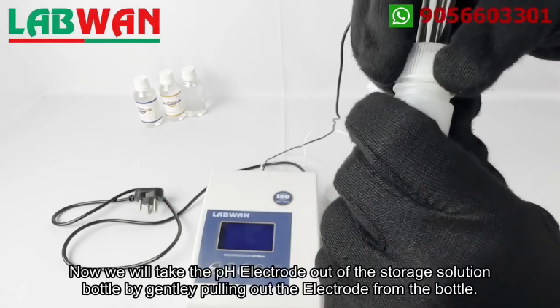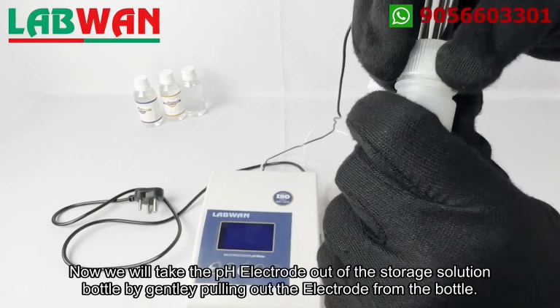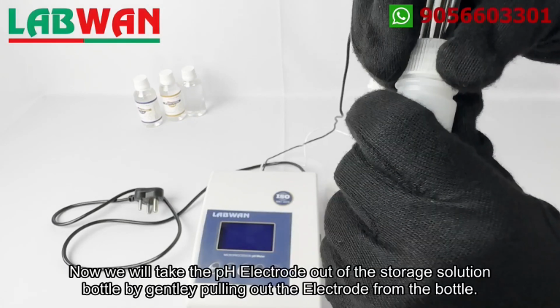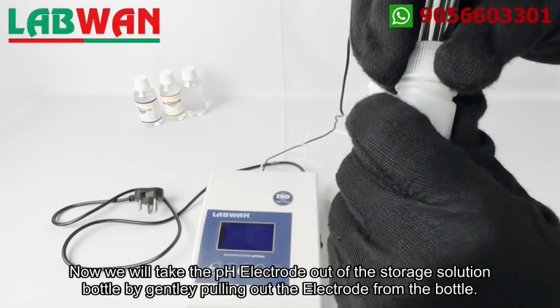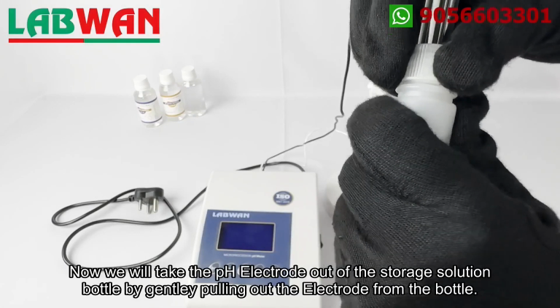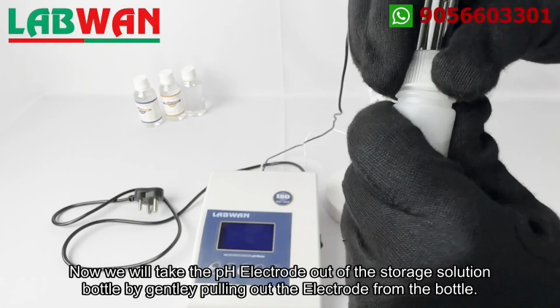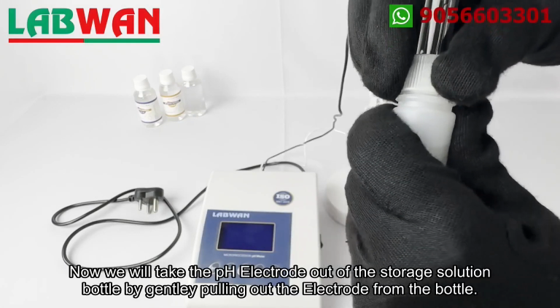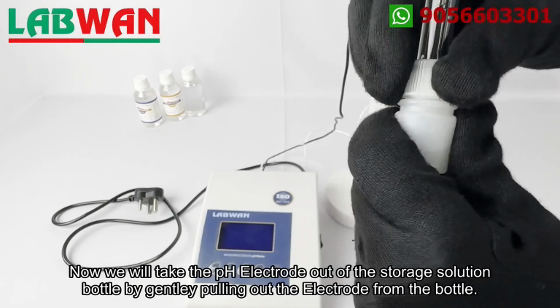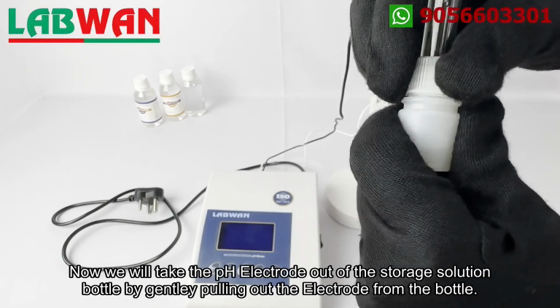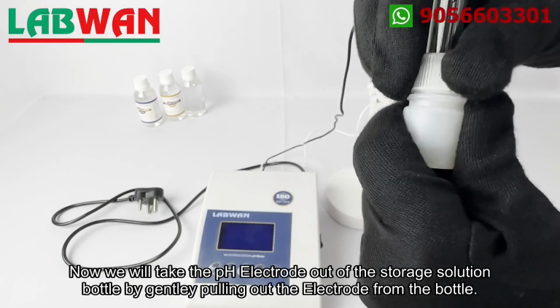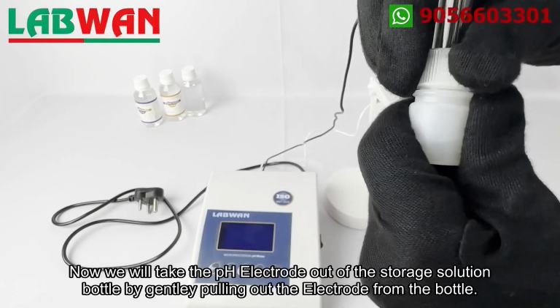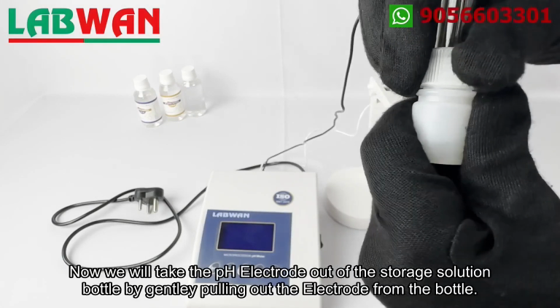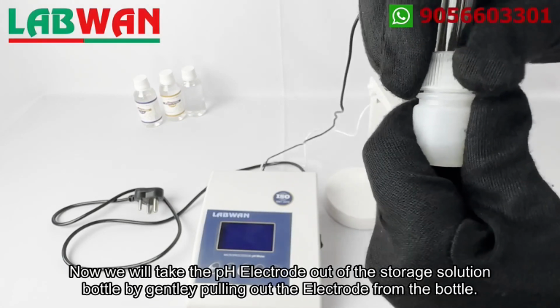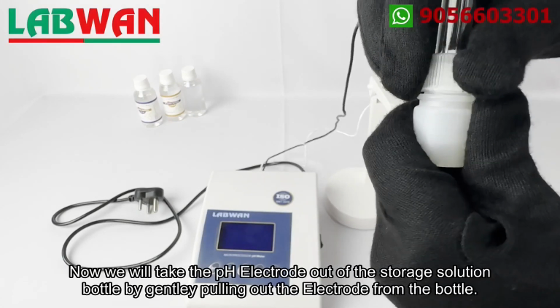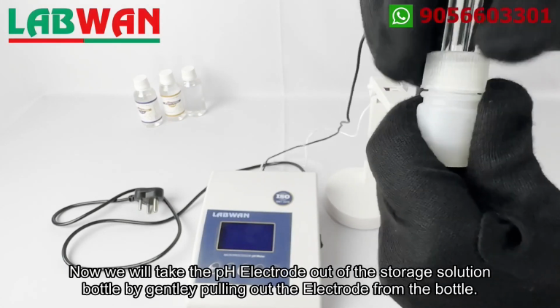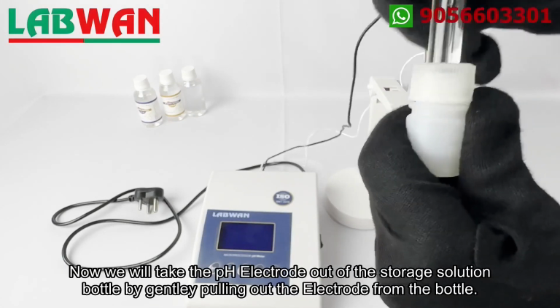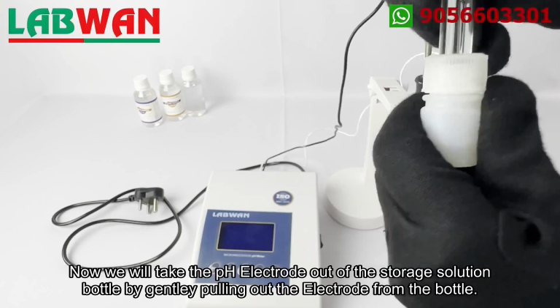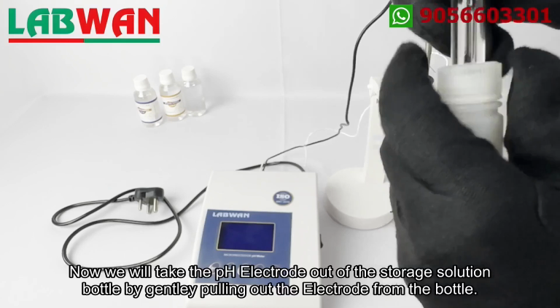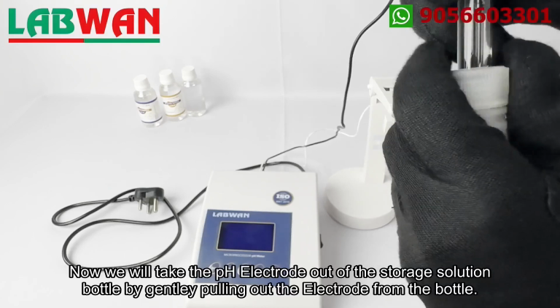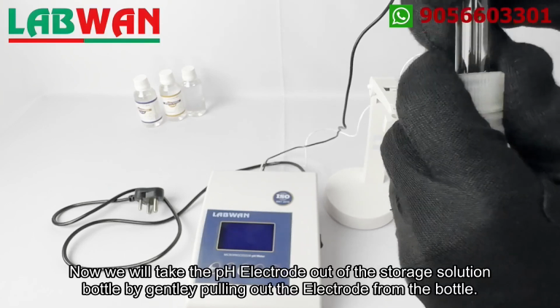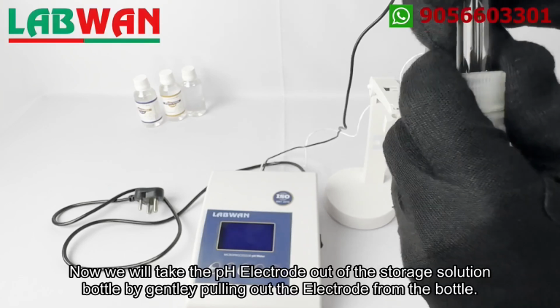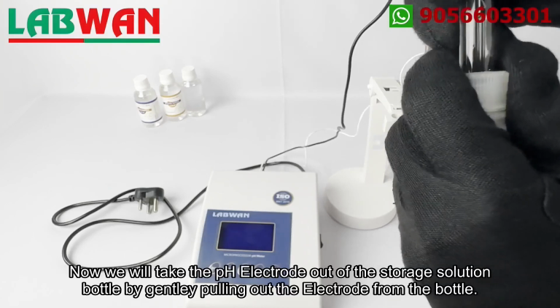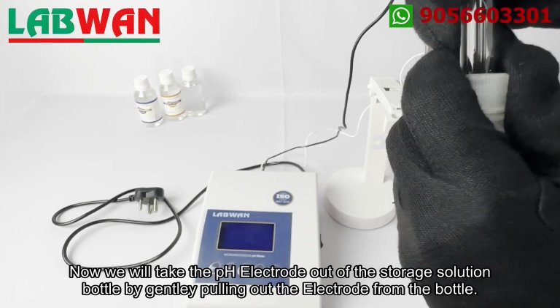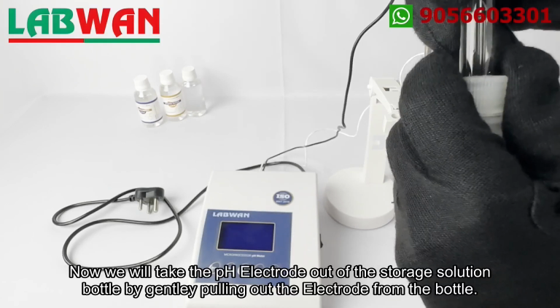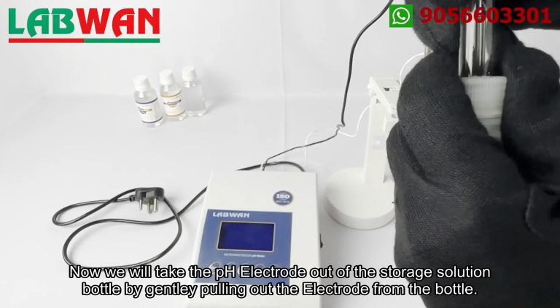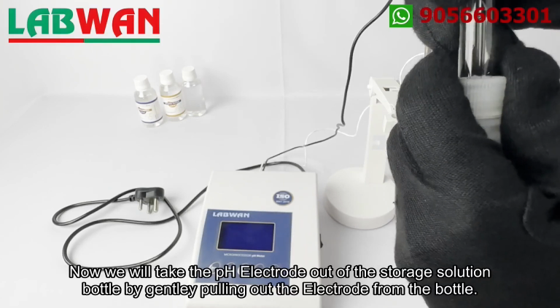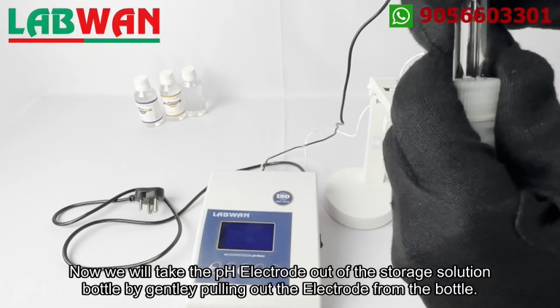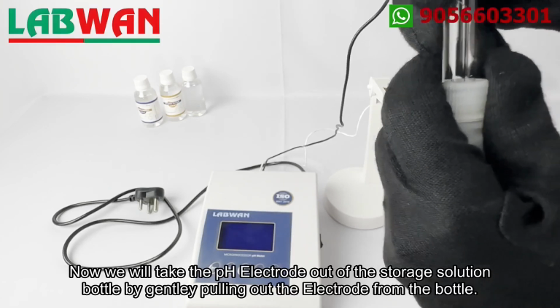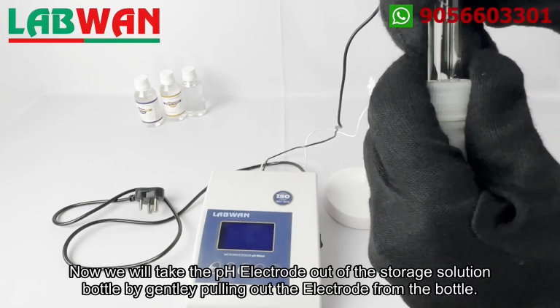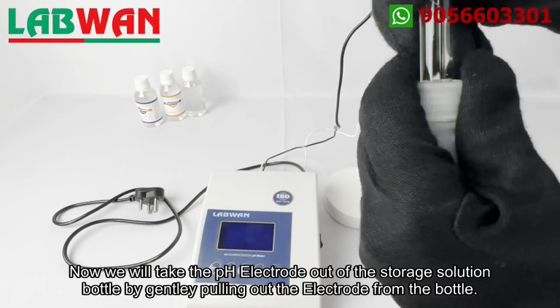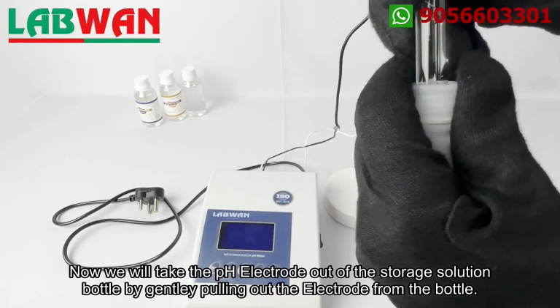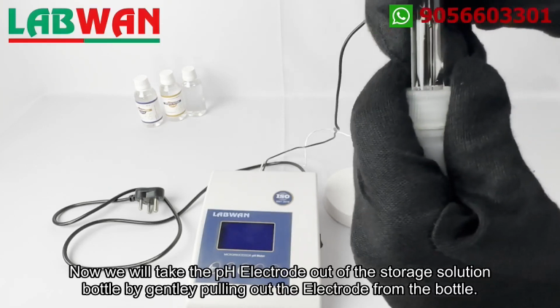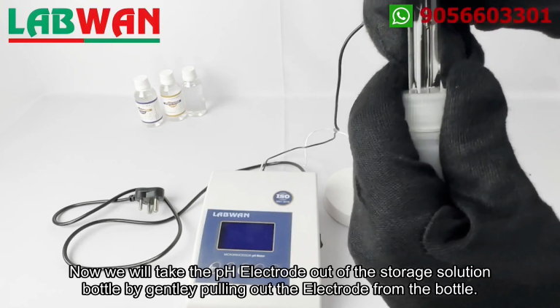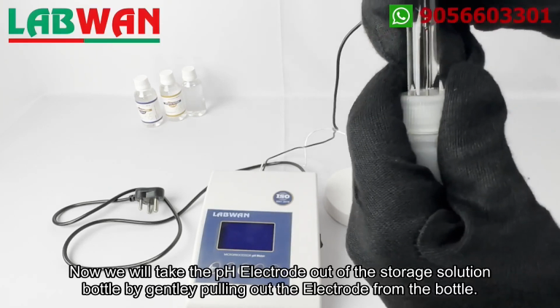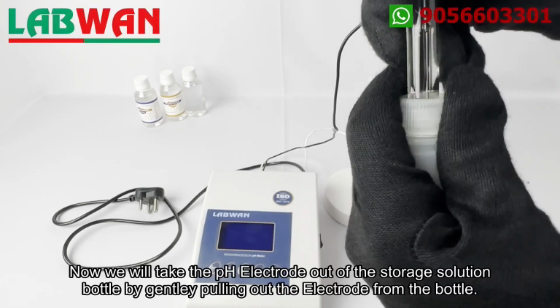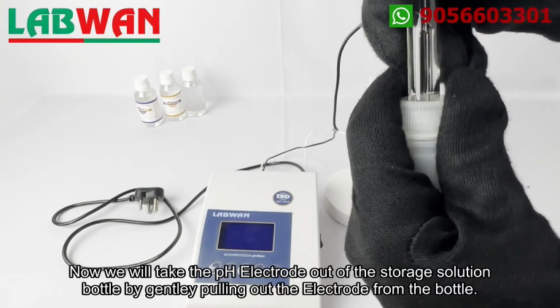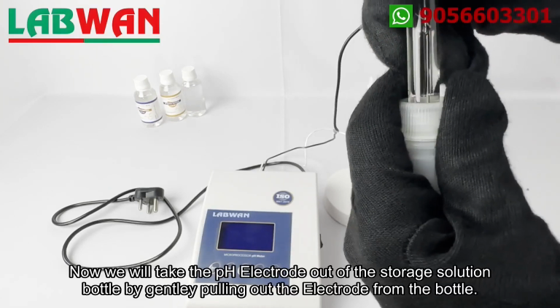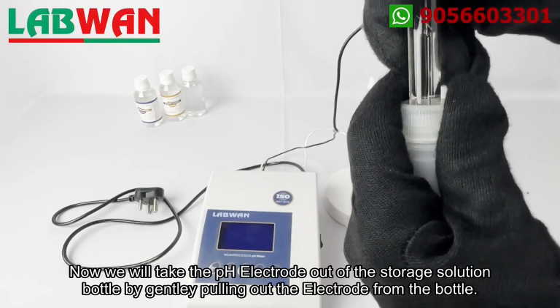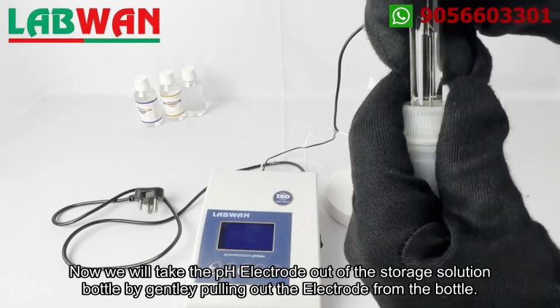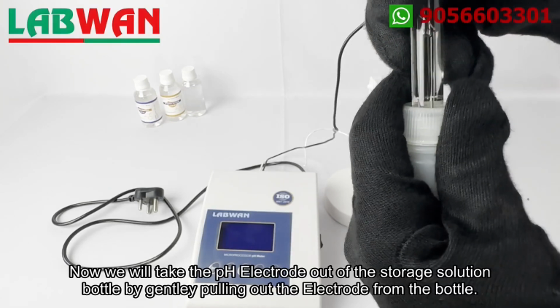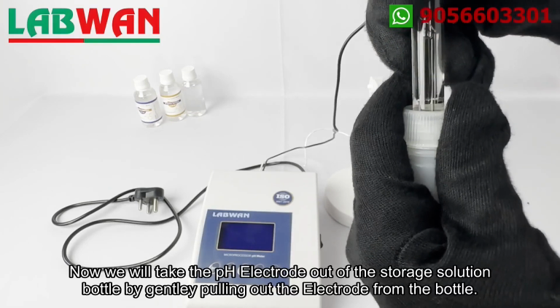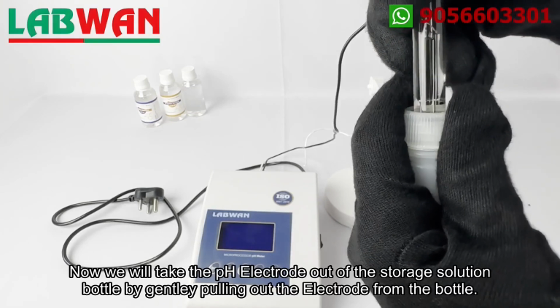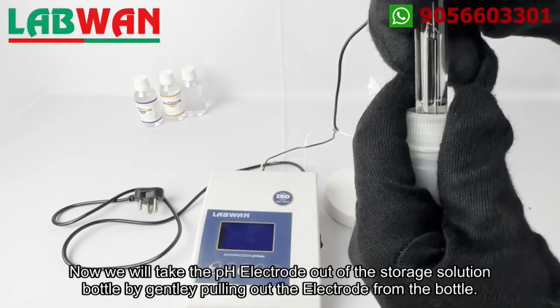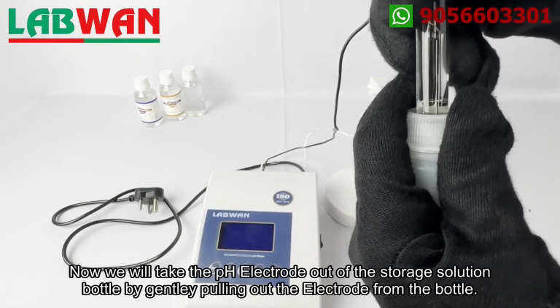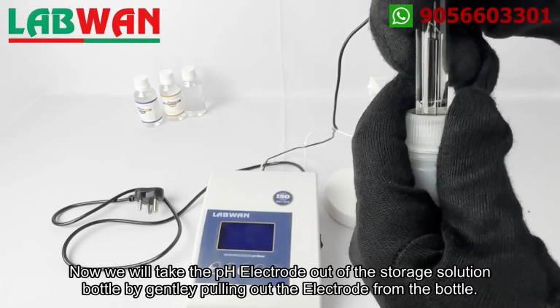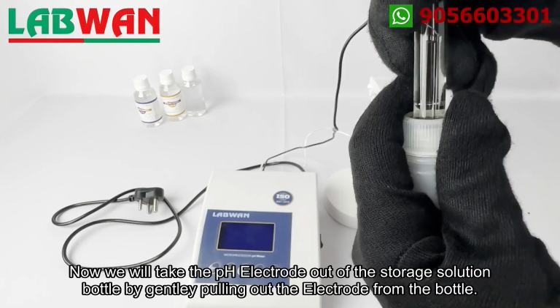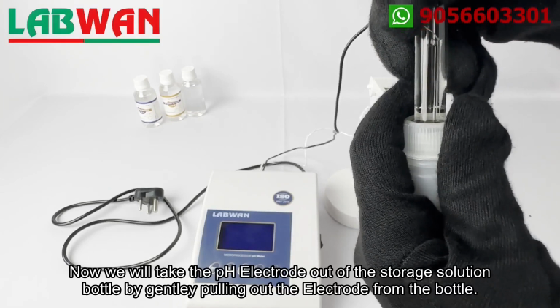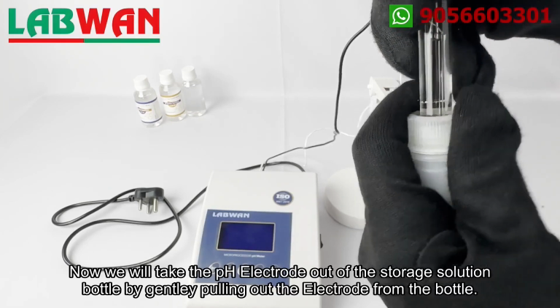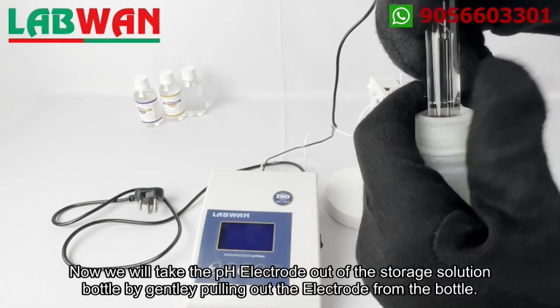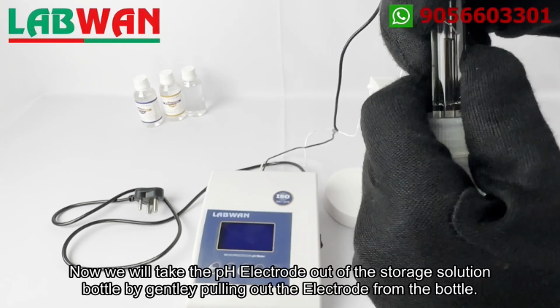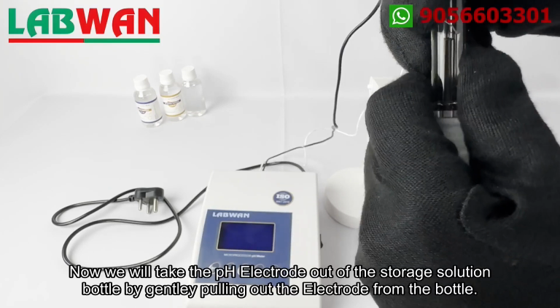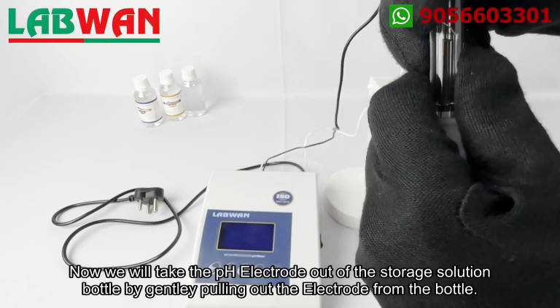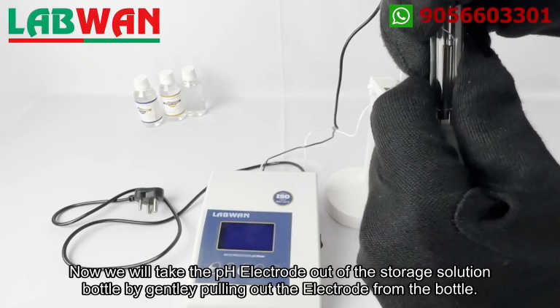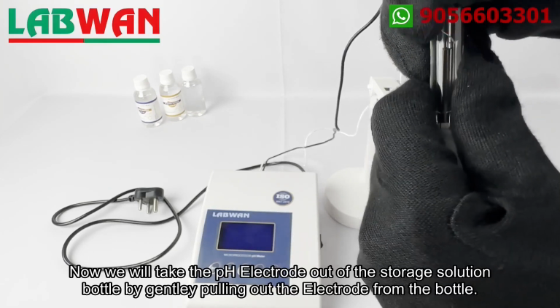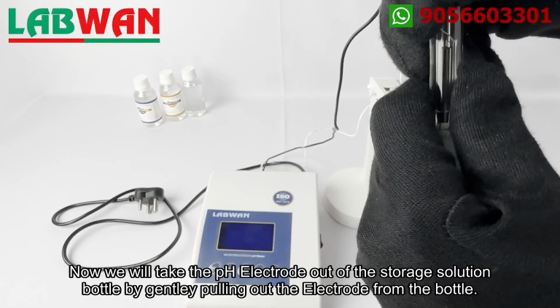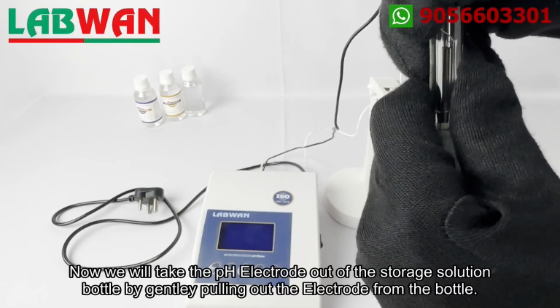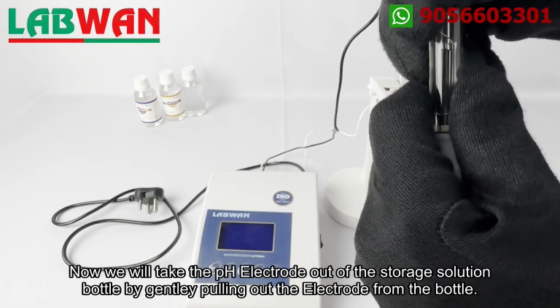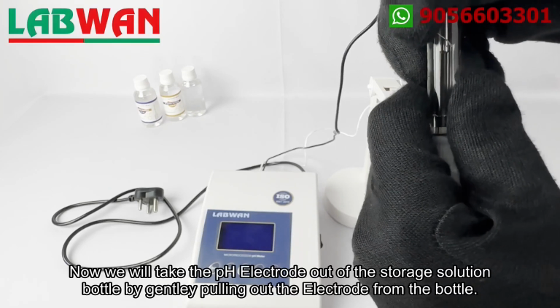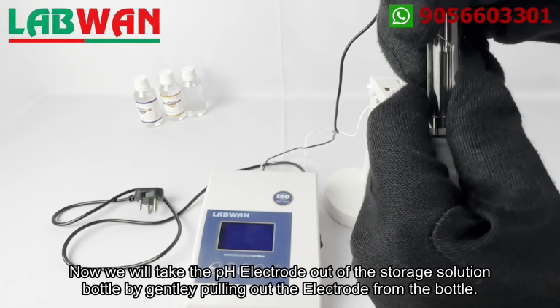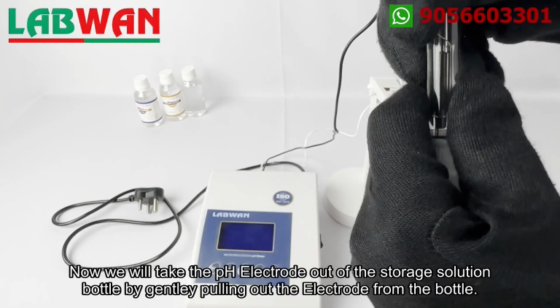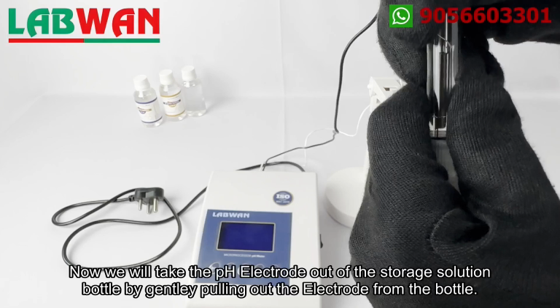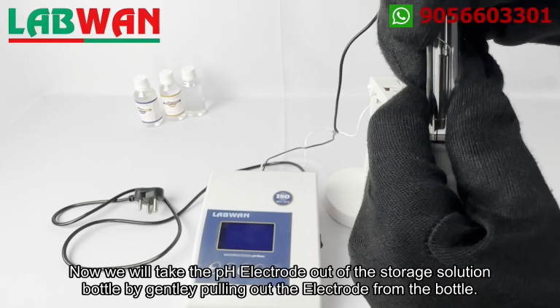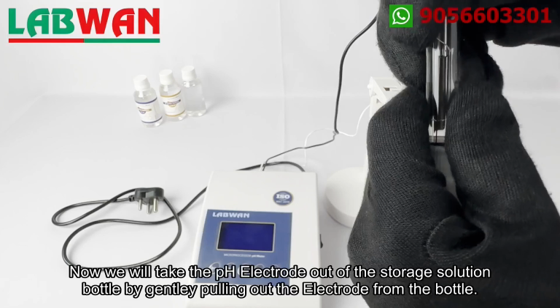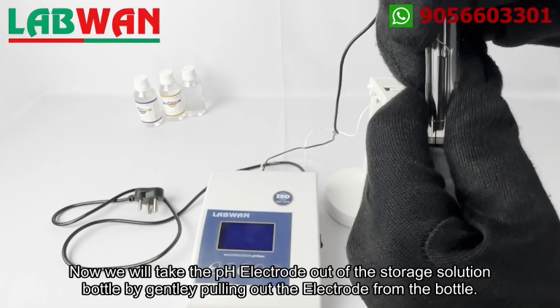Now we will take the pH electrode out of the storage solution bottle by gently pulling out the electrode from the bottle.